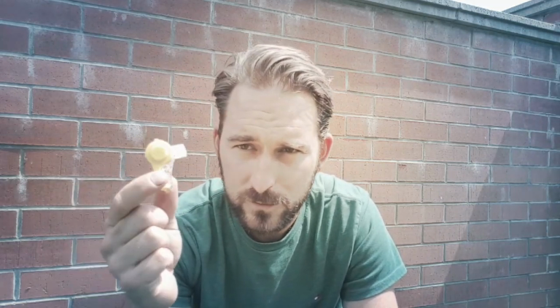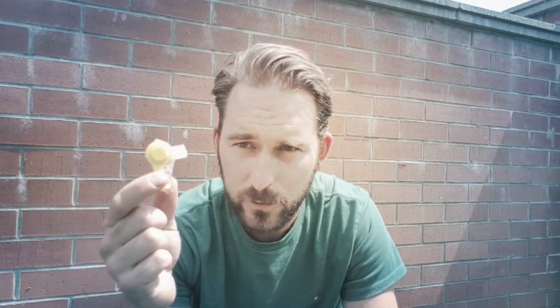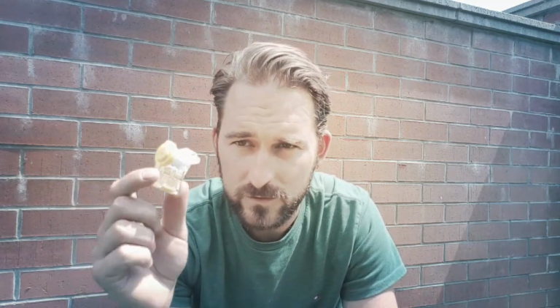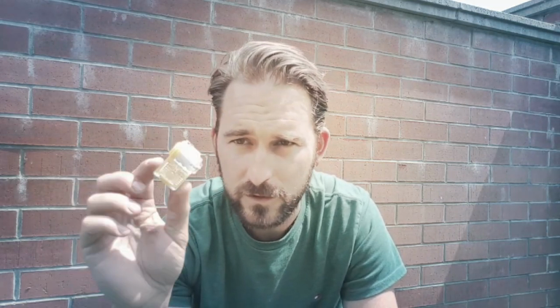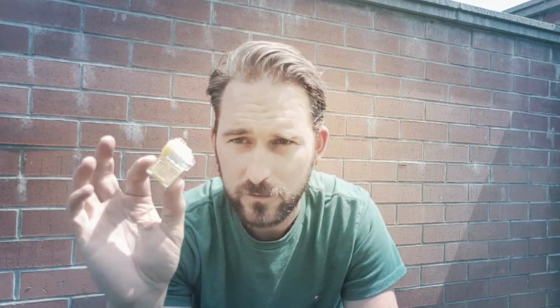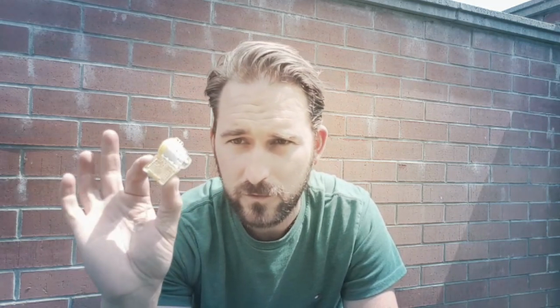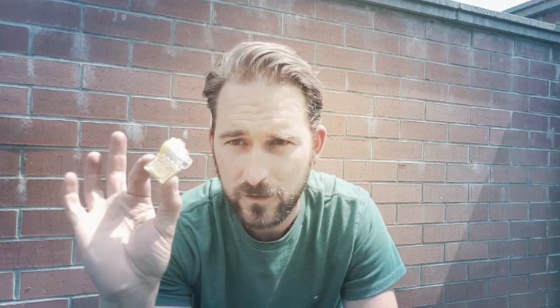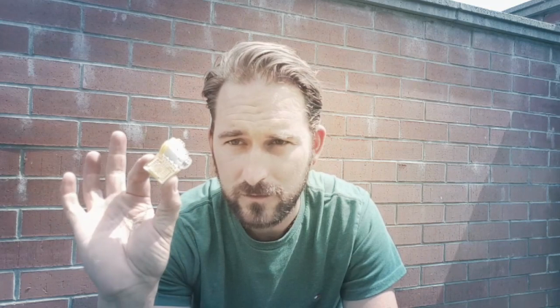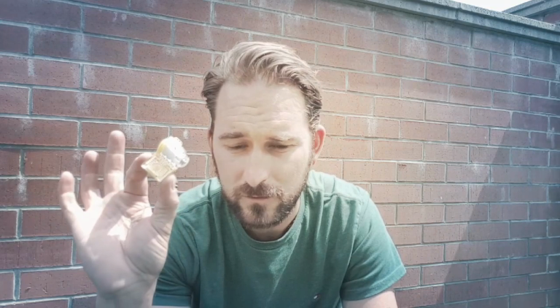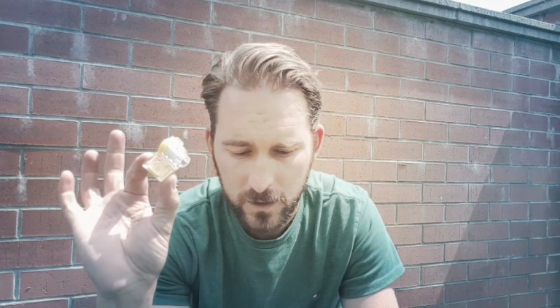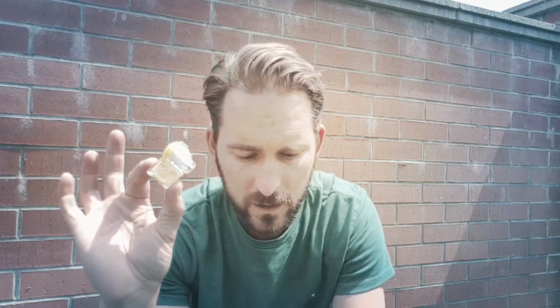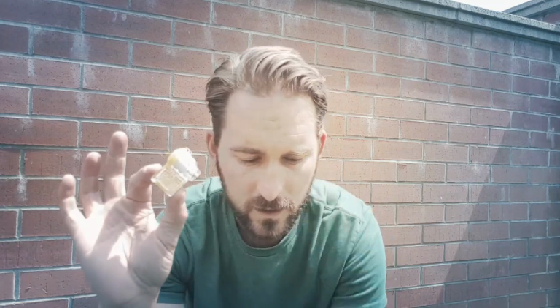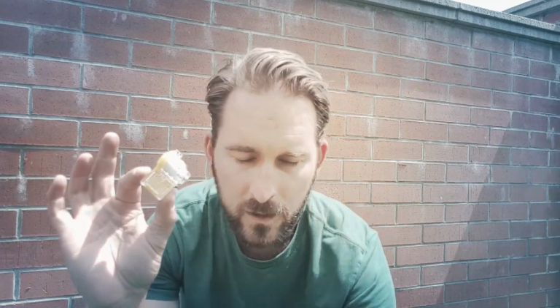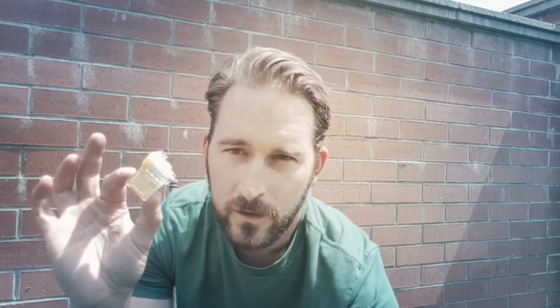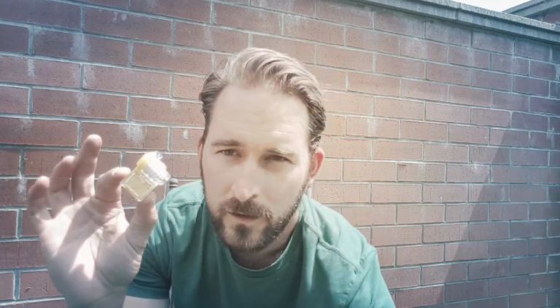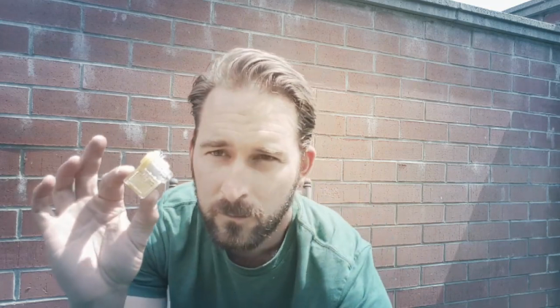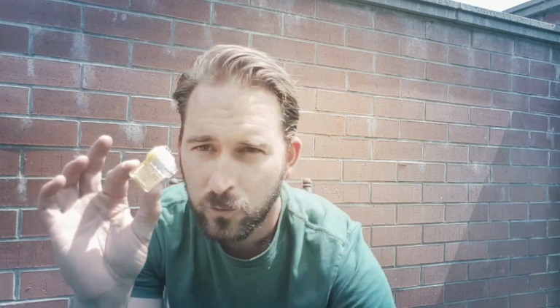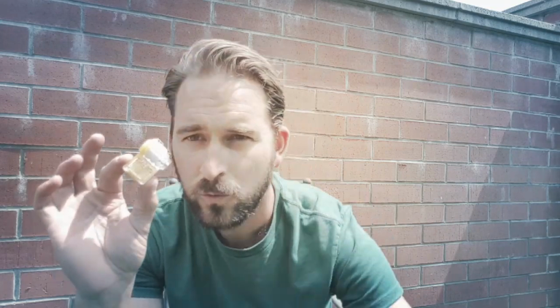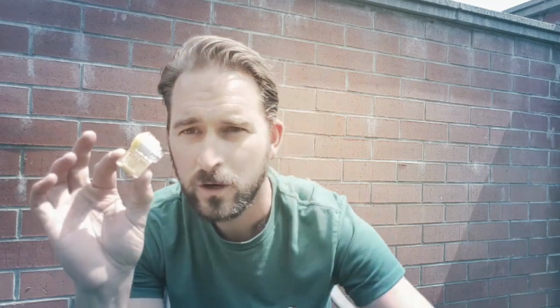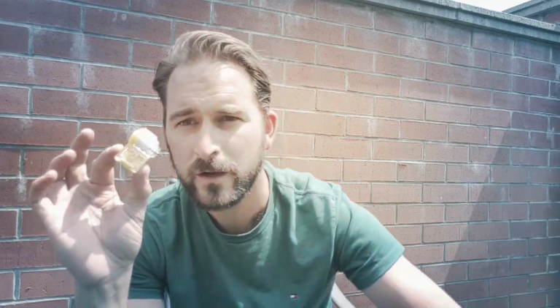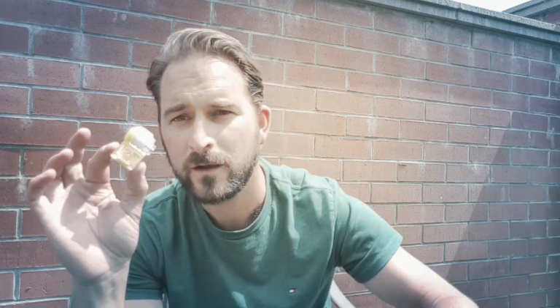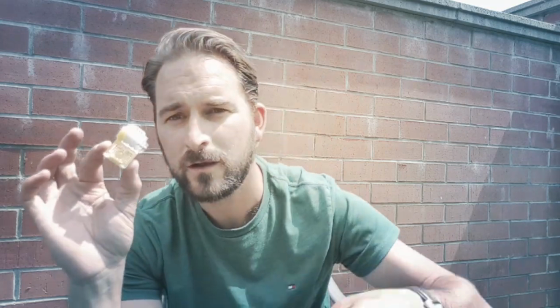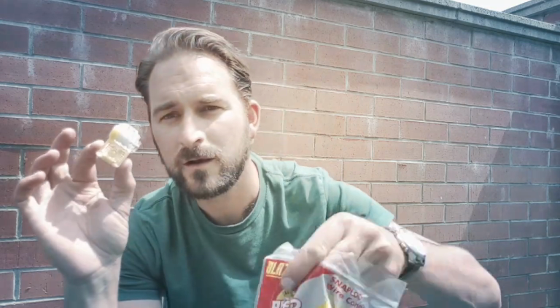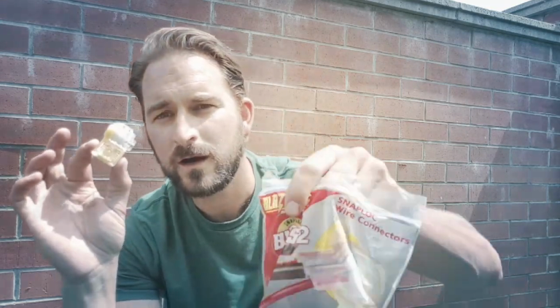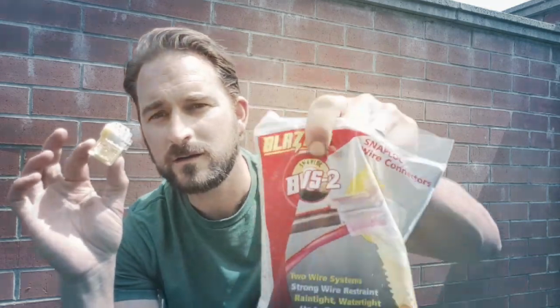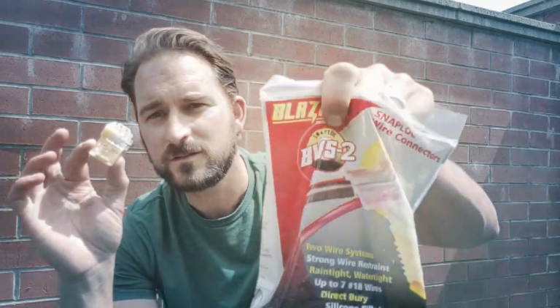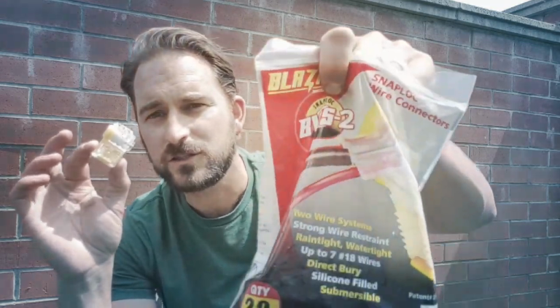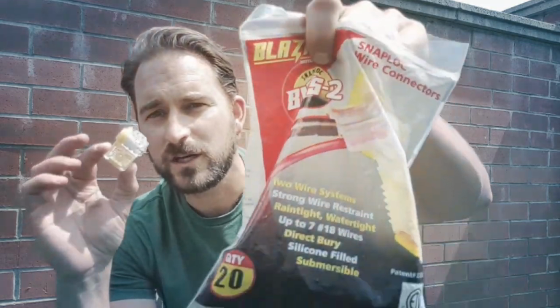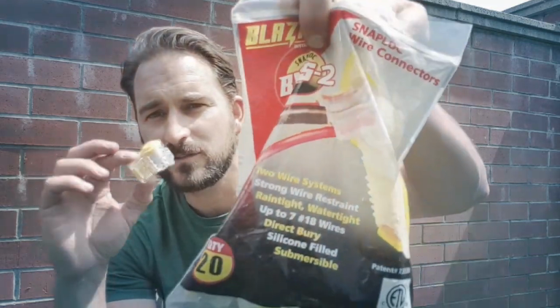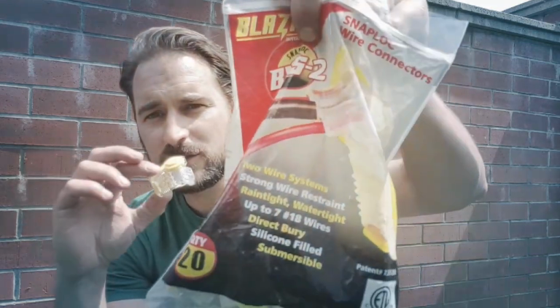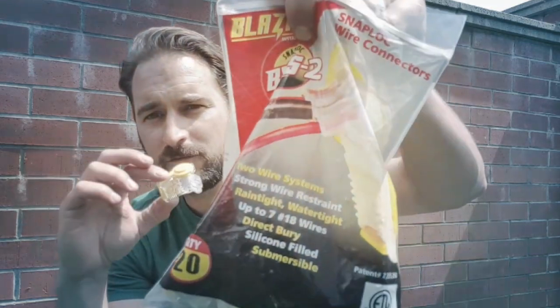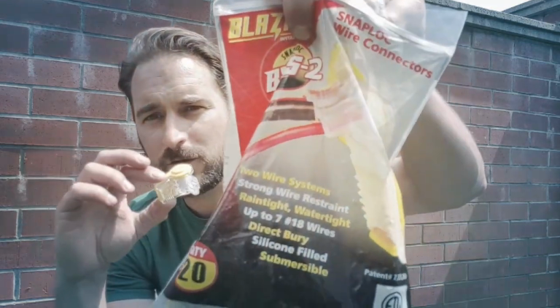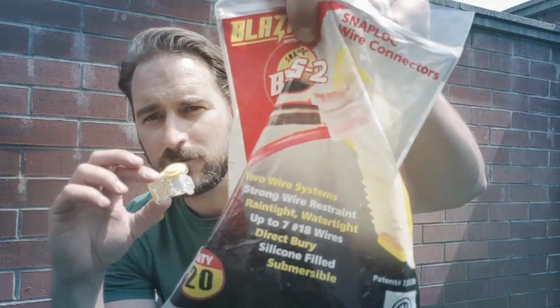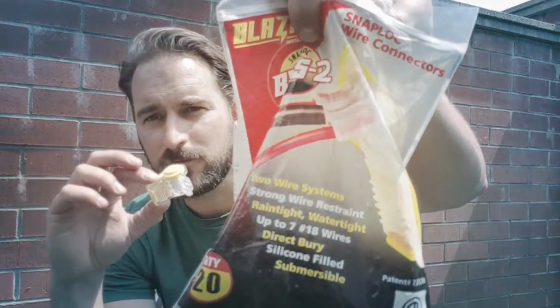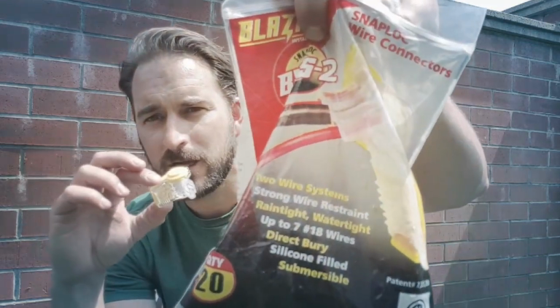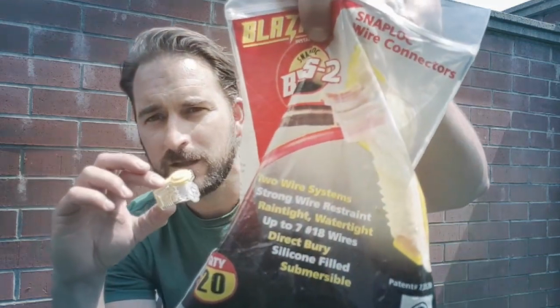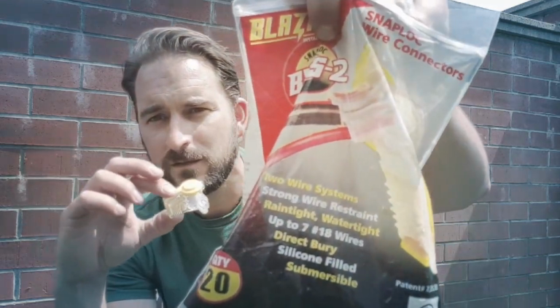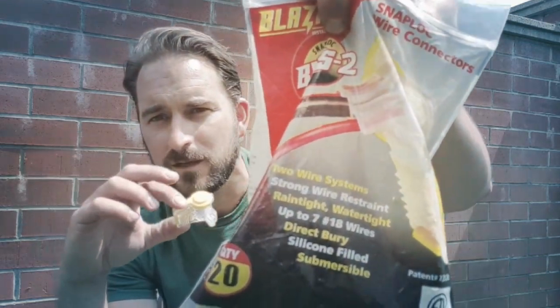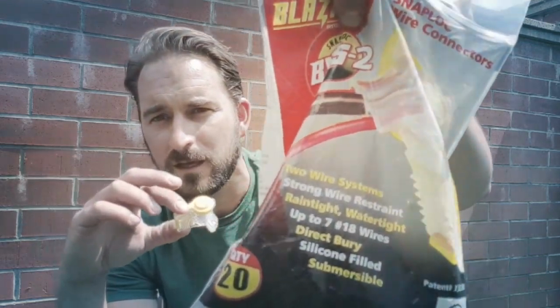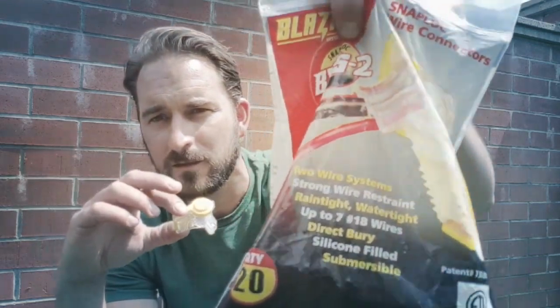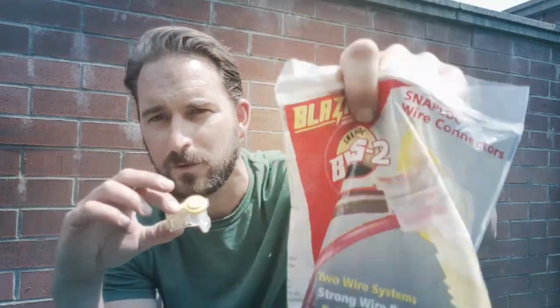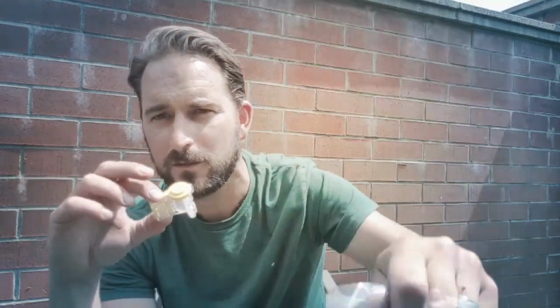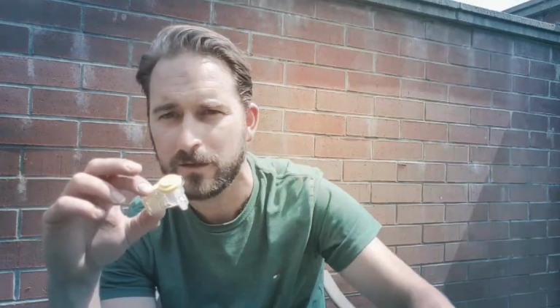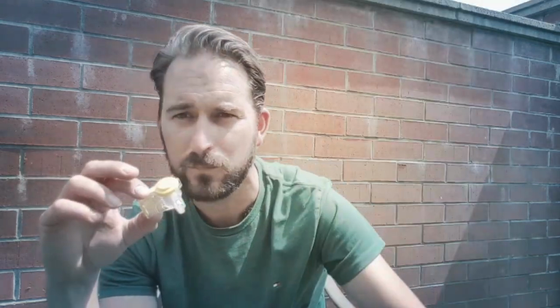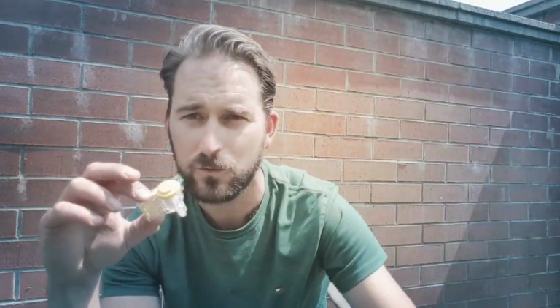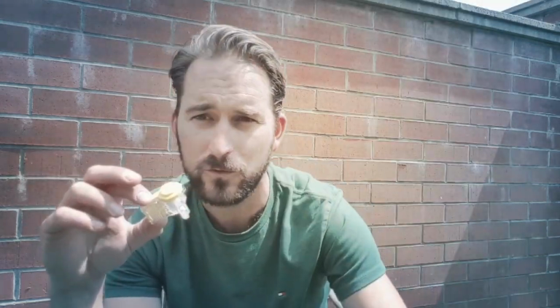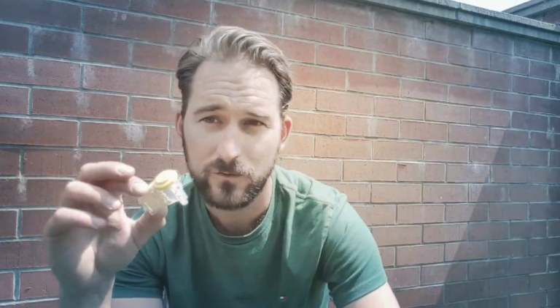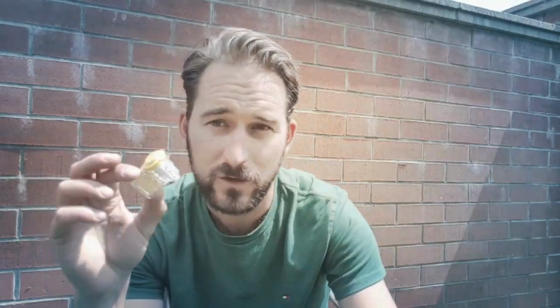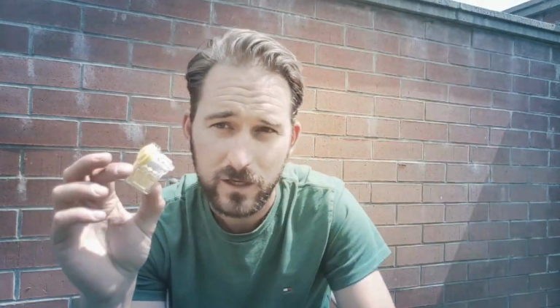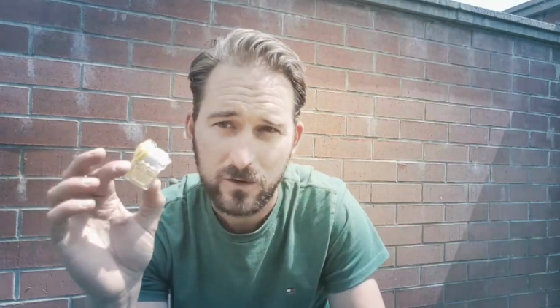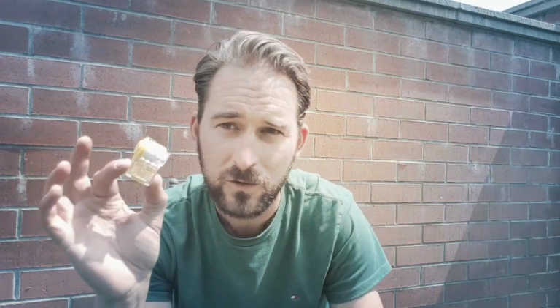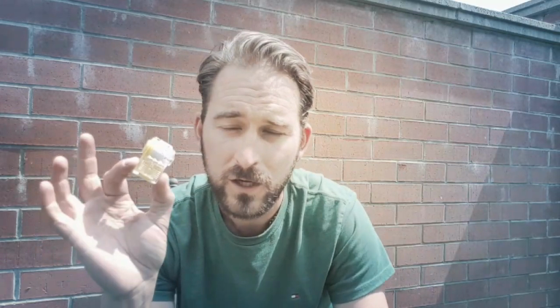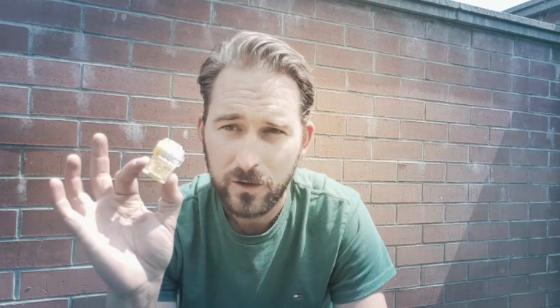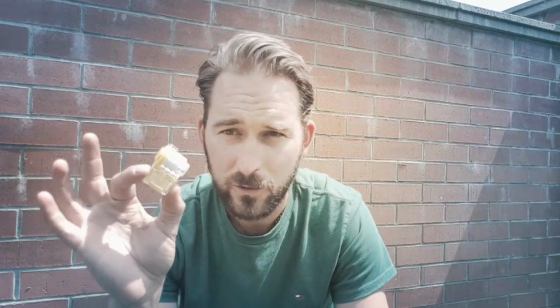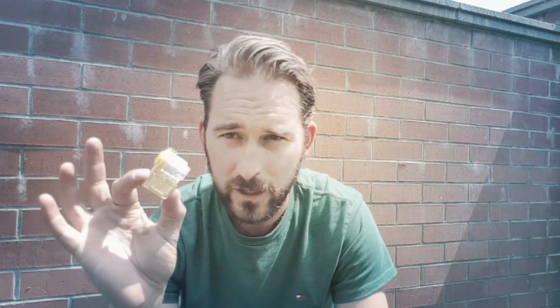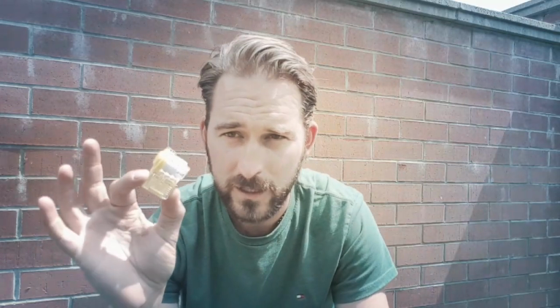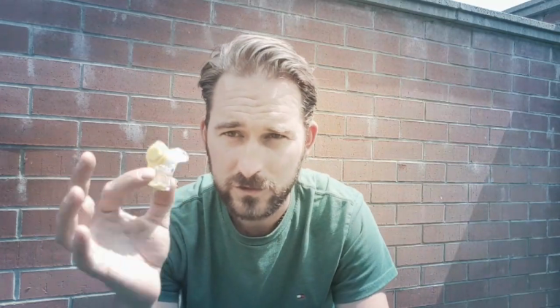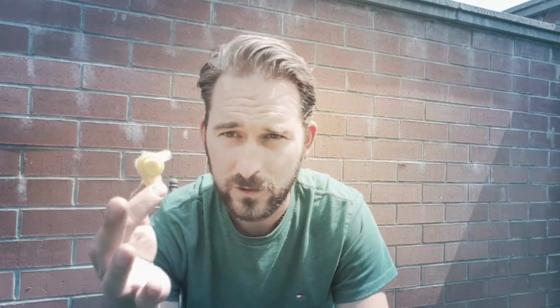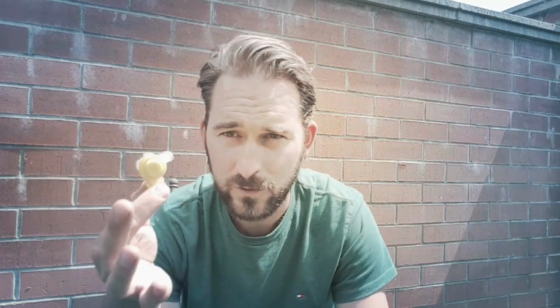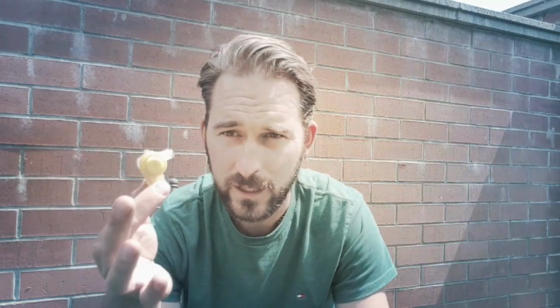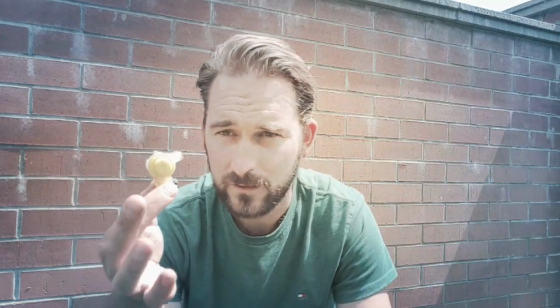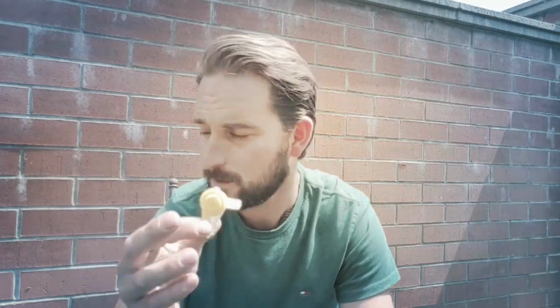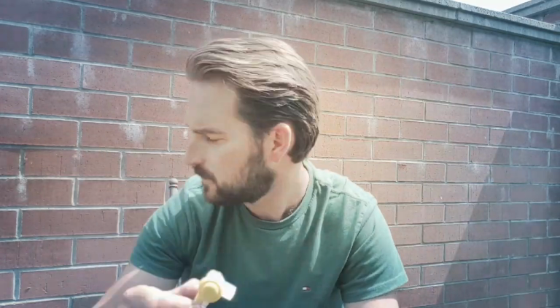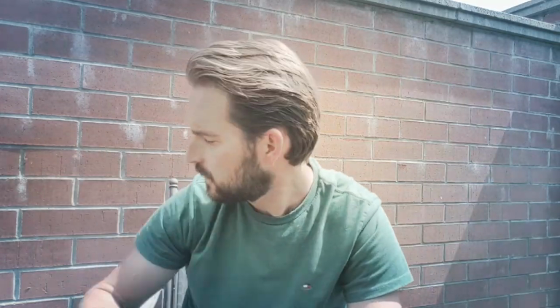Super easy to use. This is my number one suggestion. If you can find these, there'll be a link below this video where you can actually go and get these.